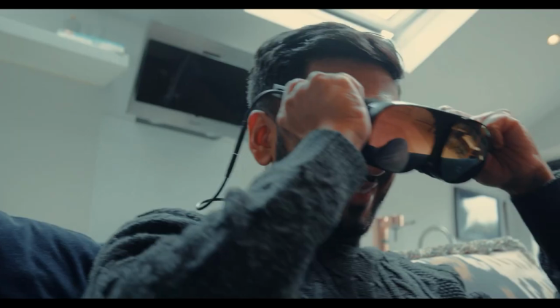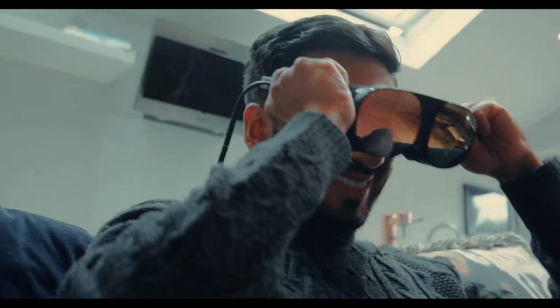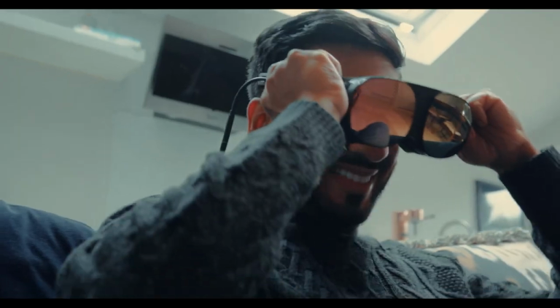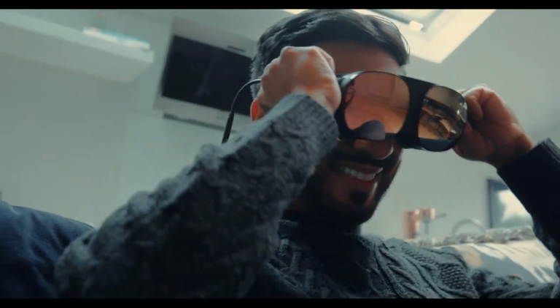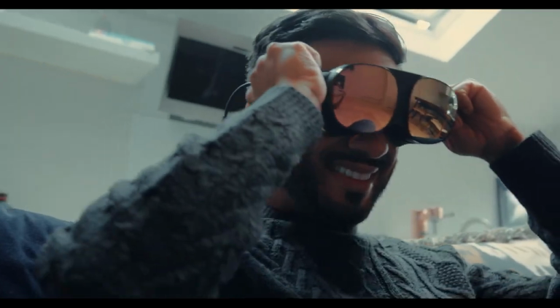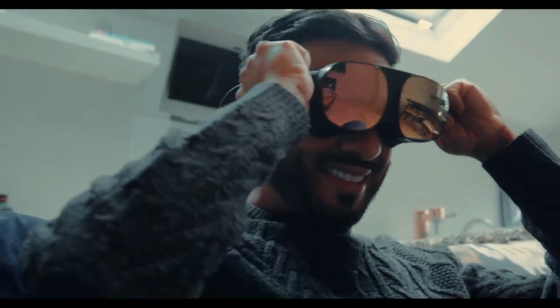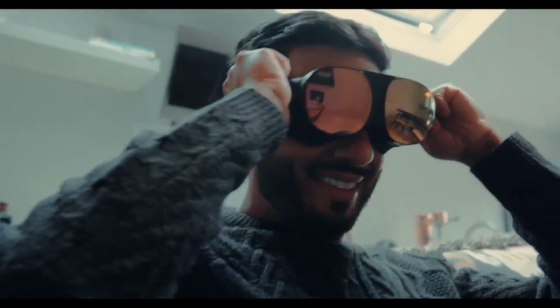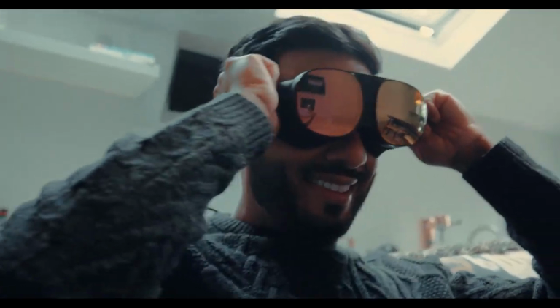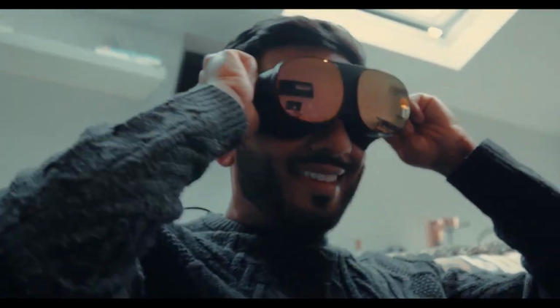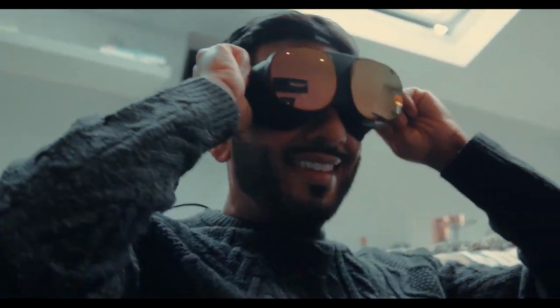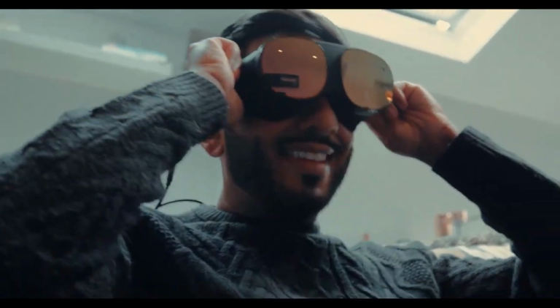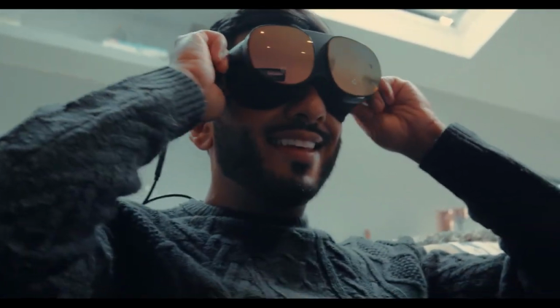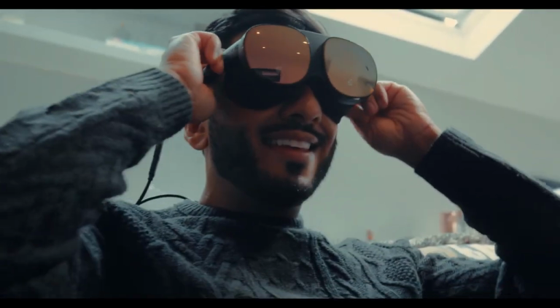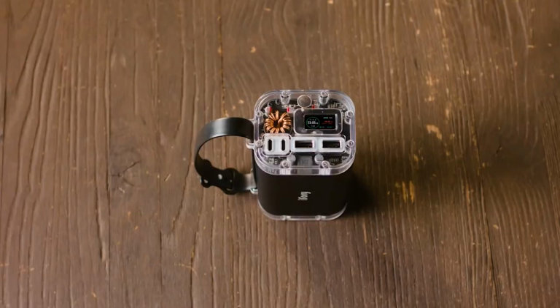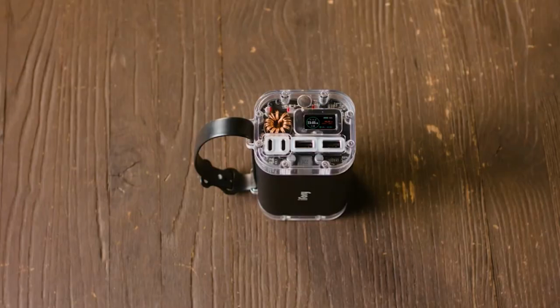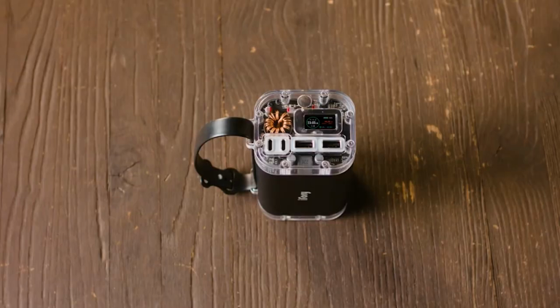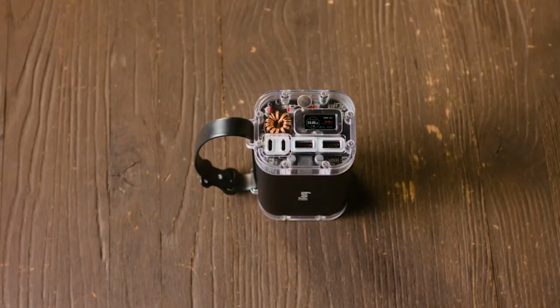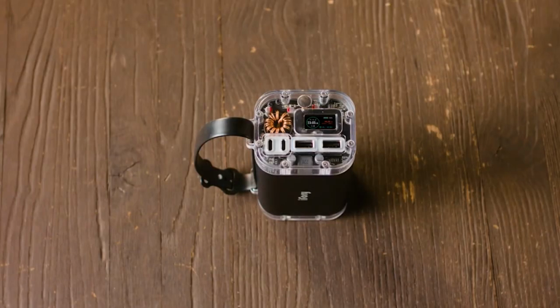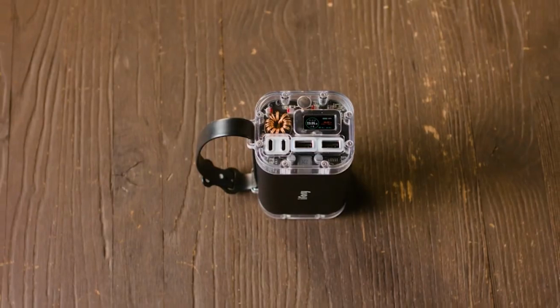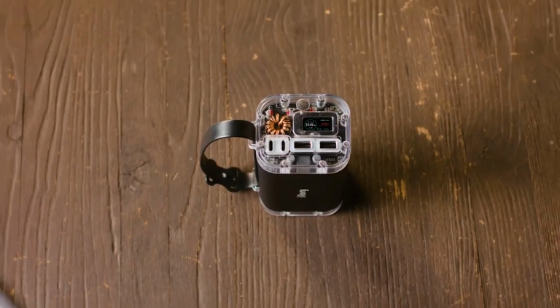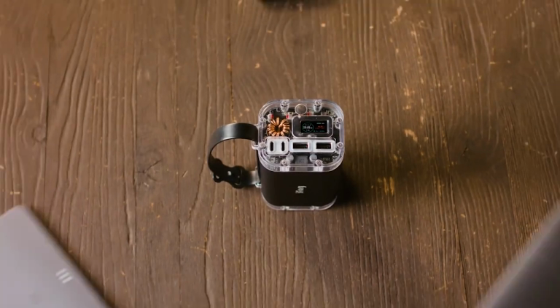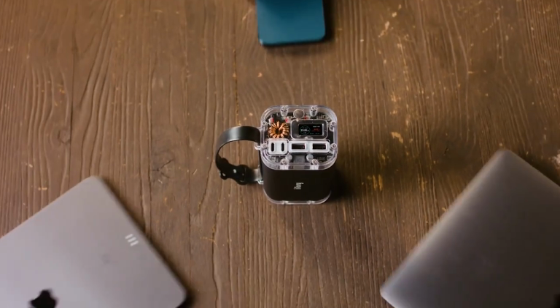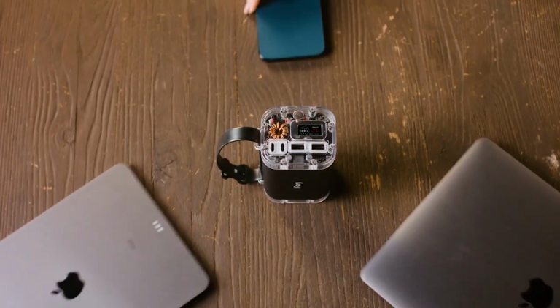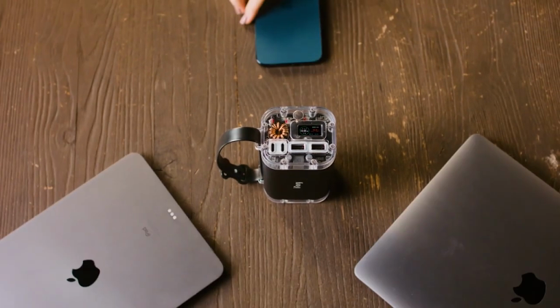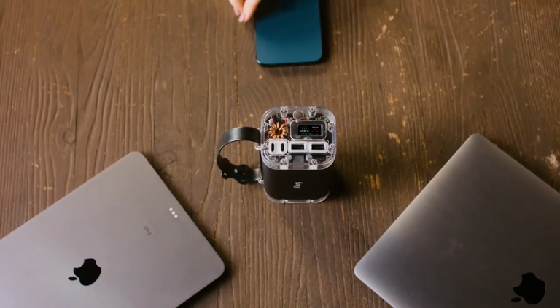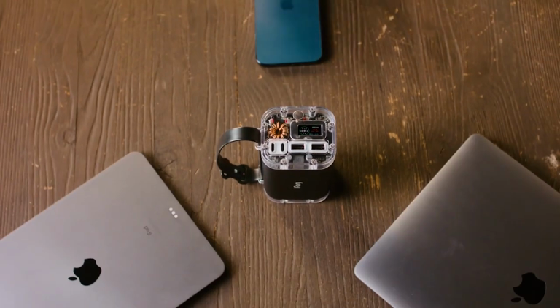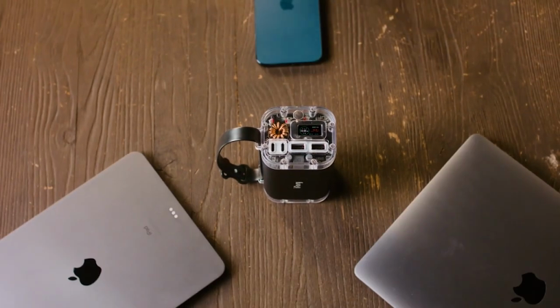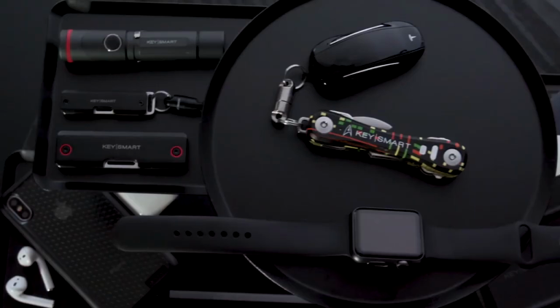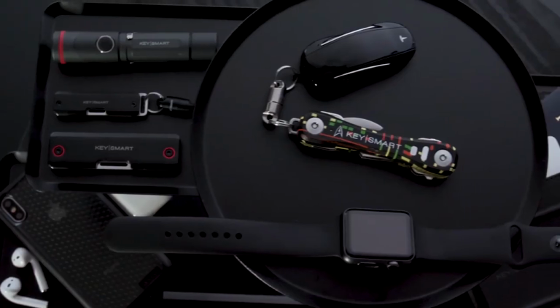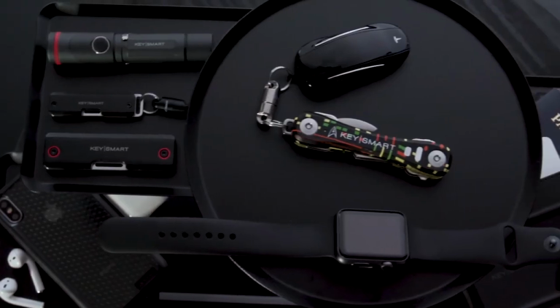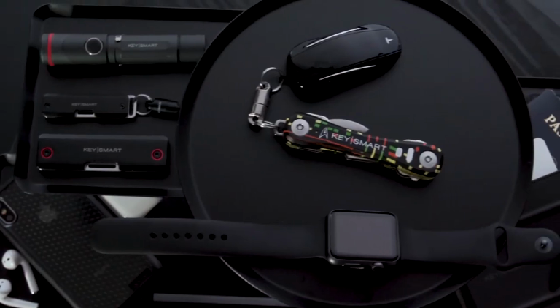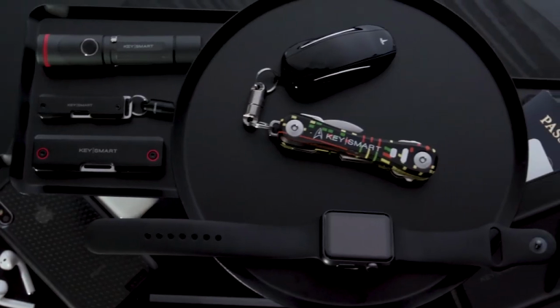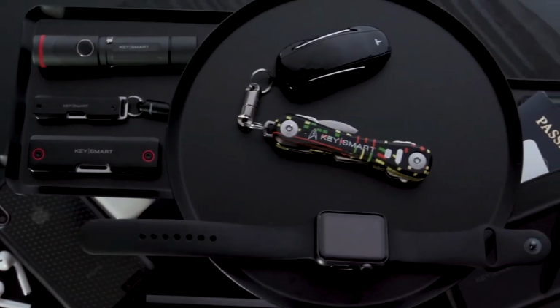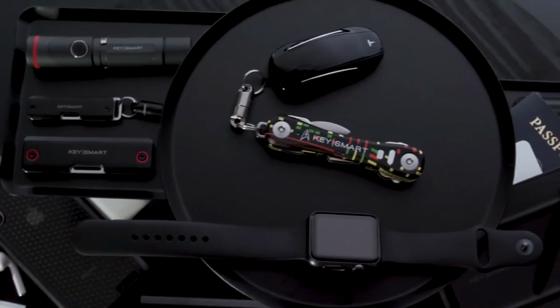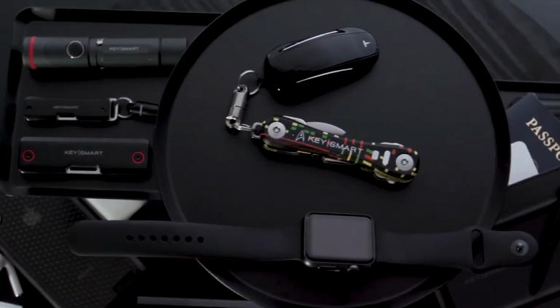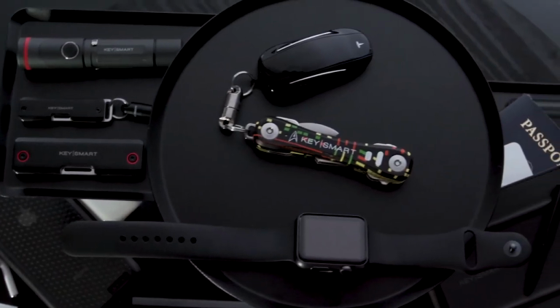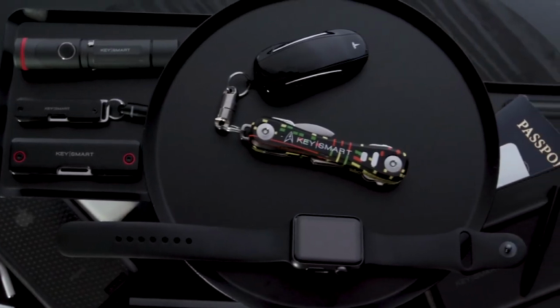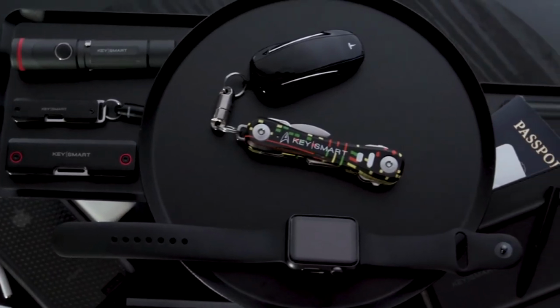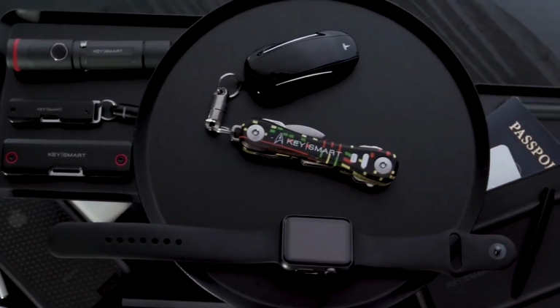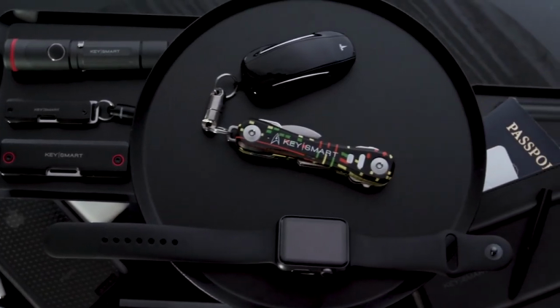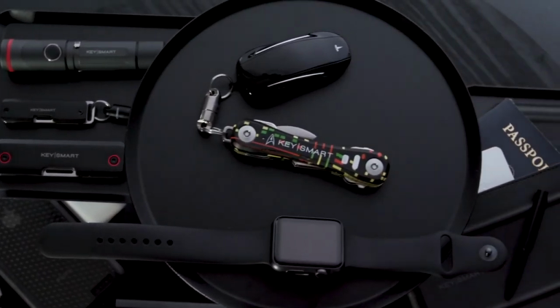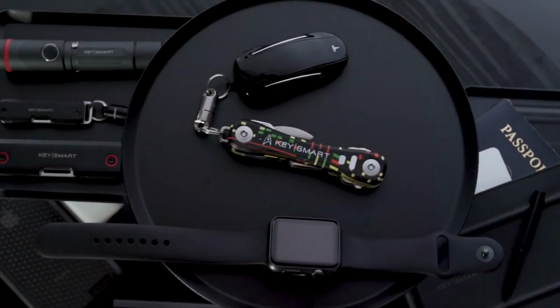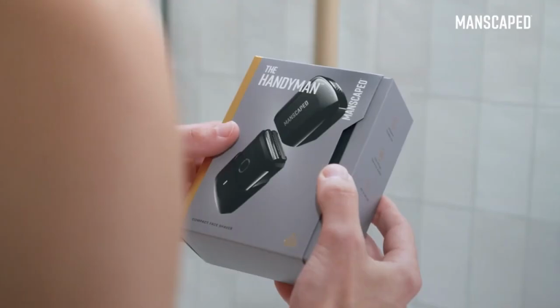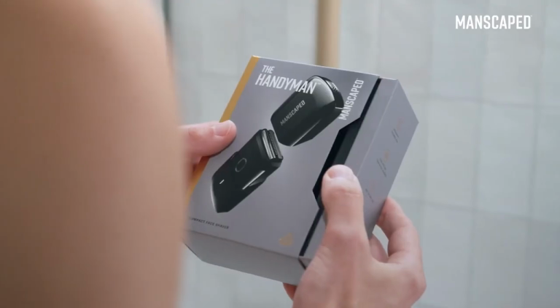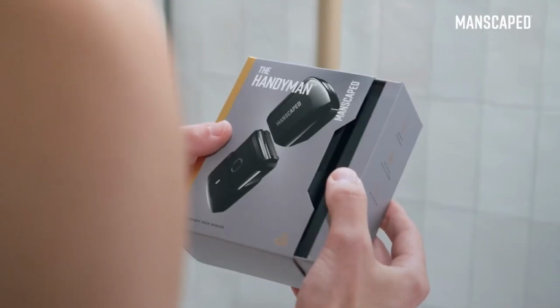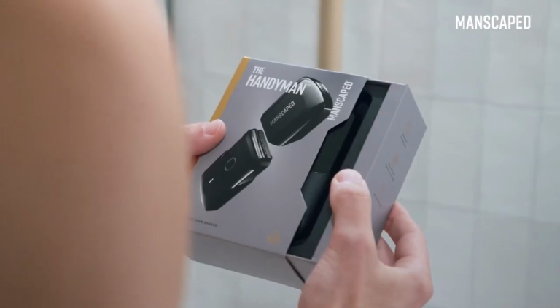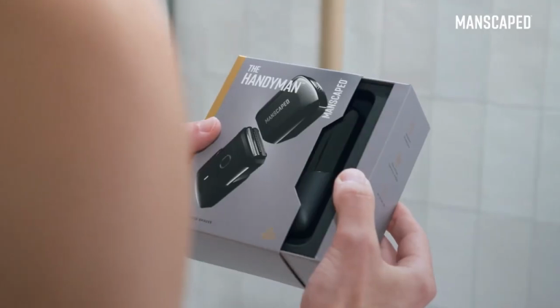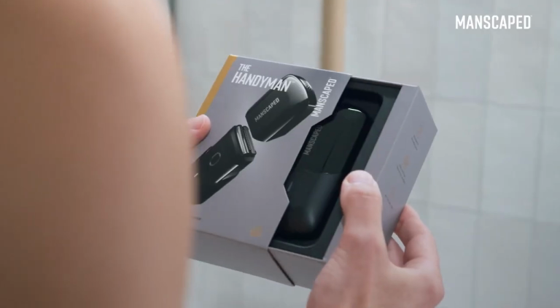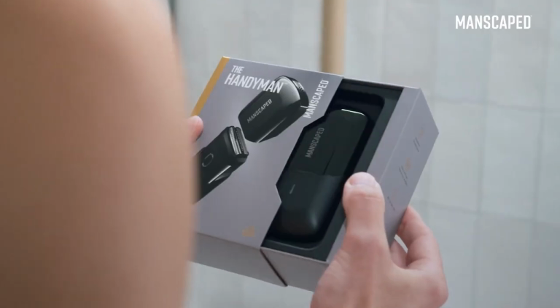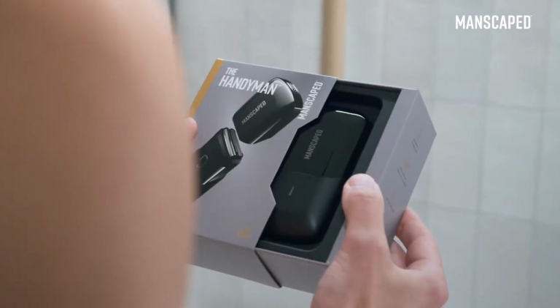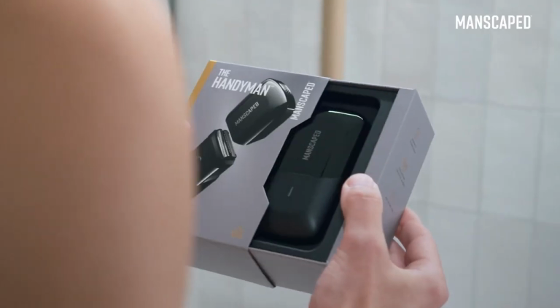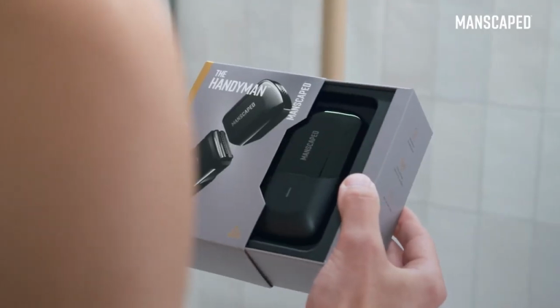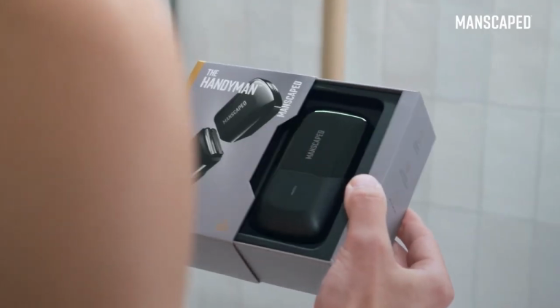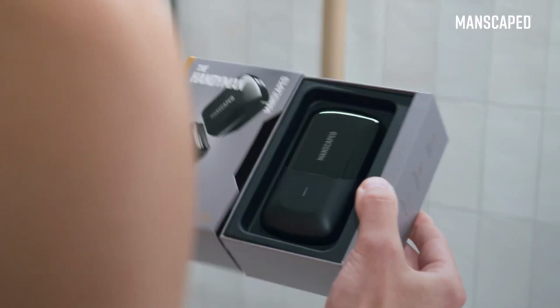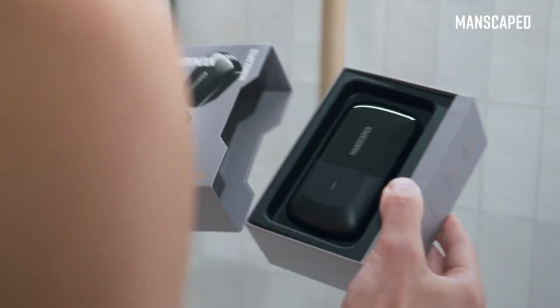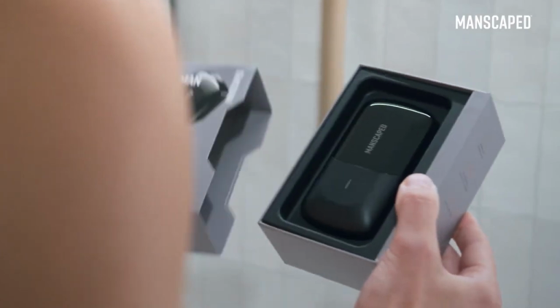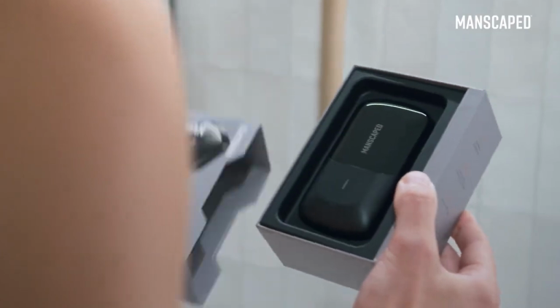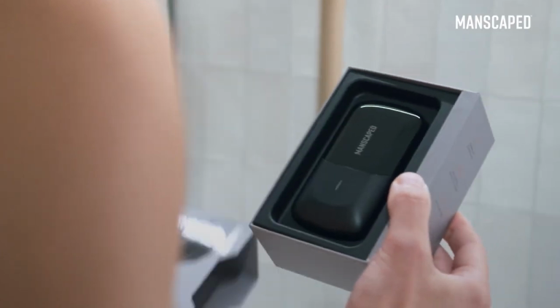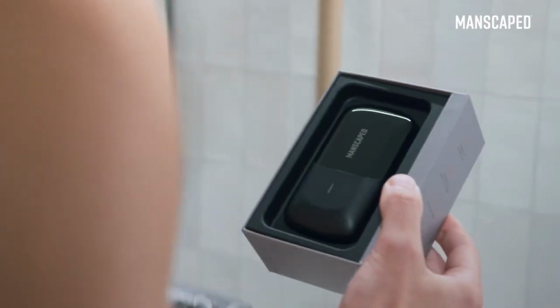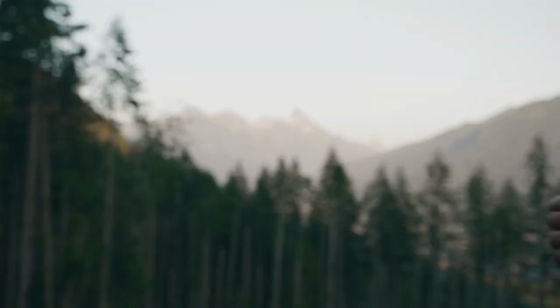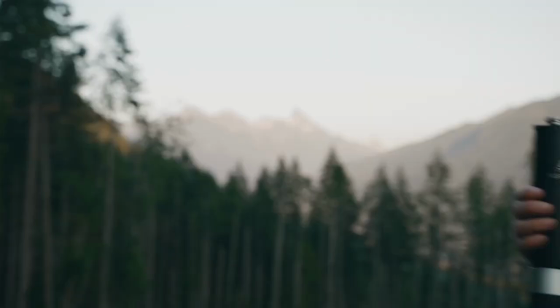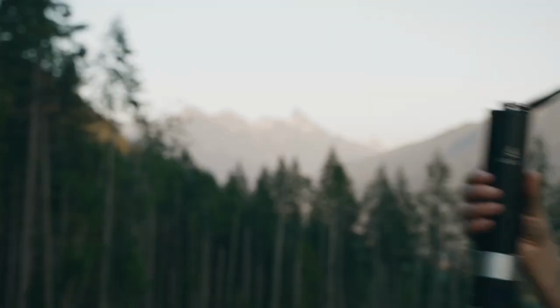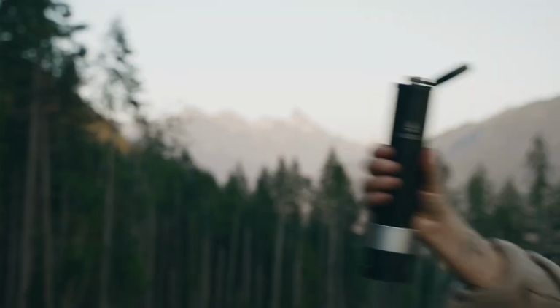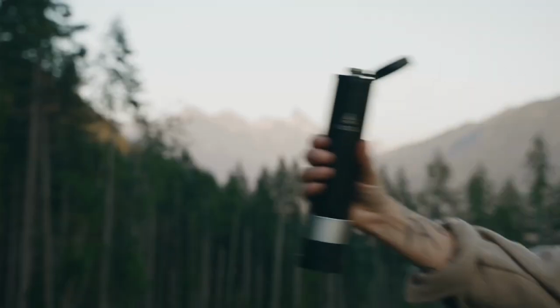Today we have some special gadgets for all the gentlemen out there. So buckle up, let's get it on!